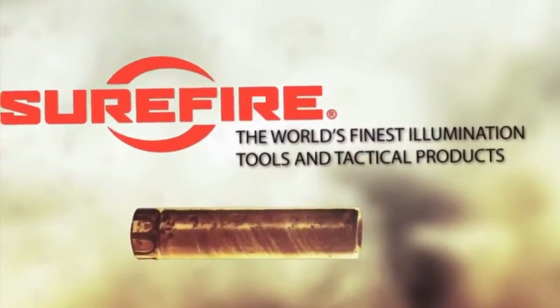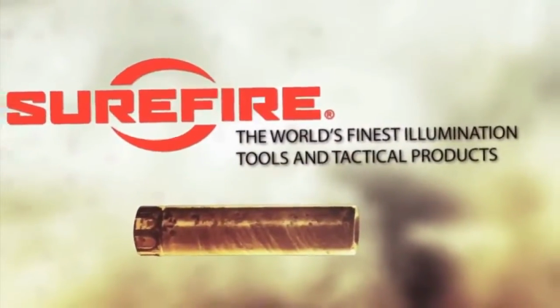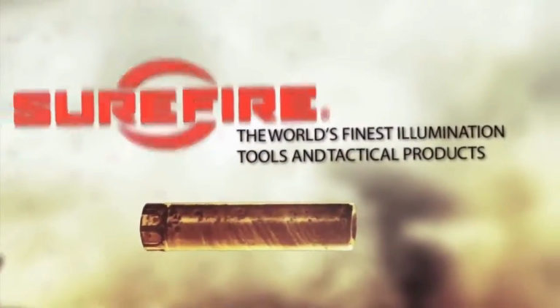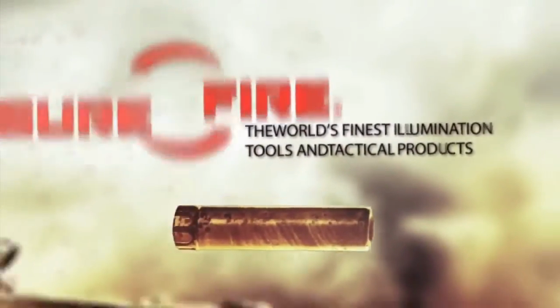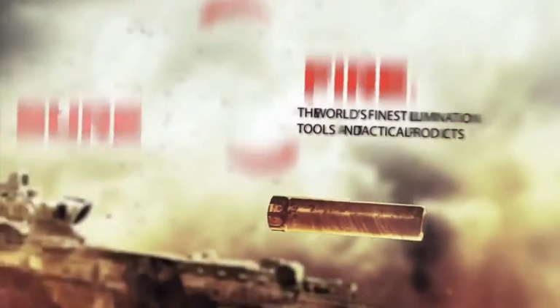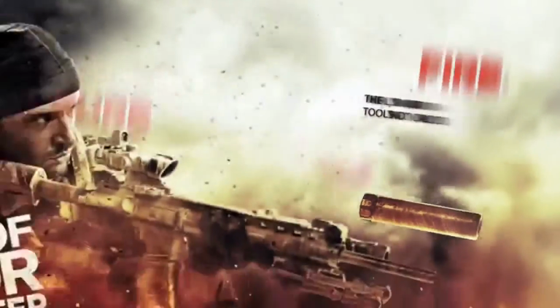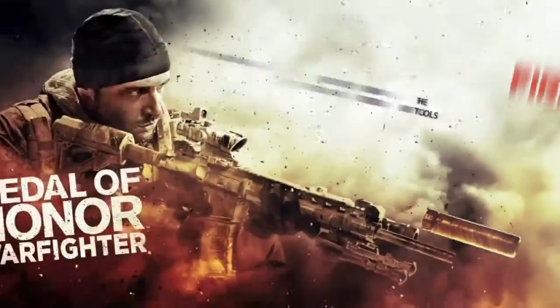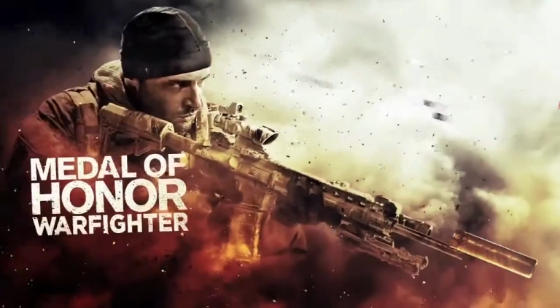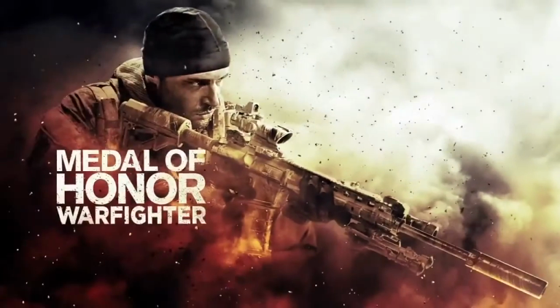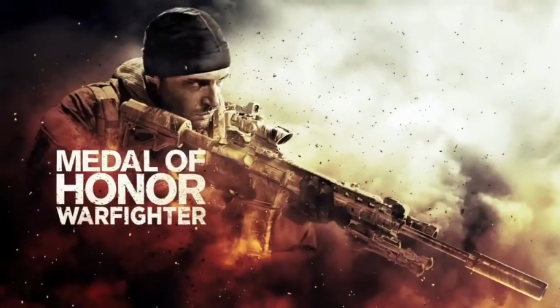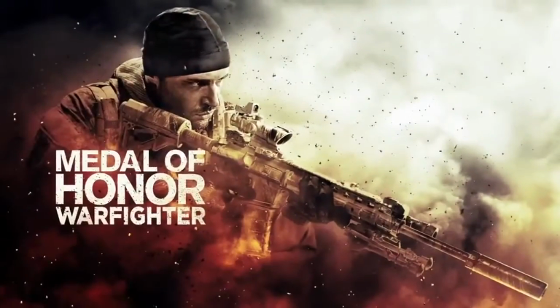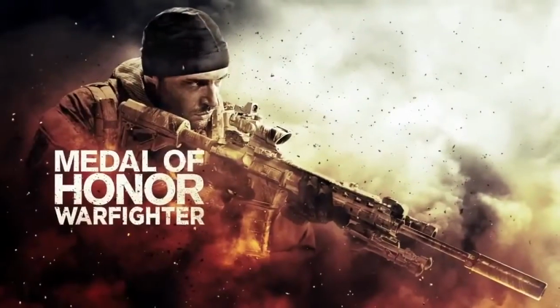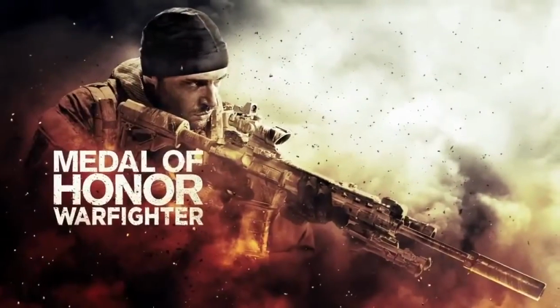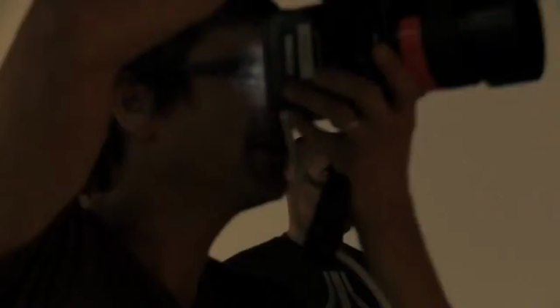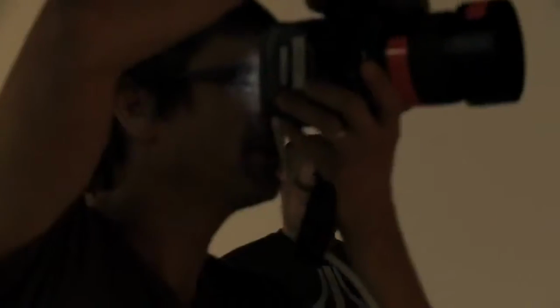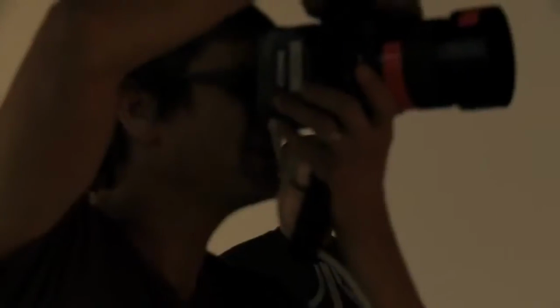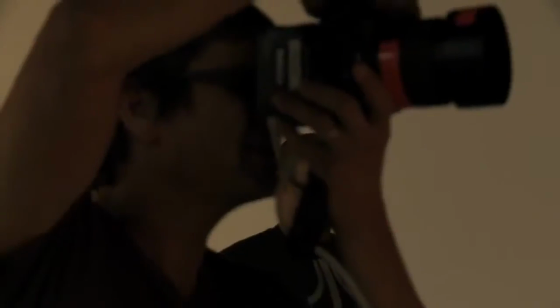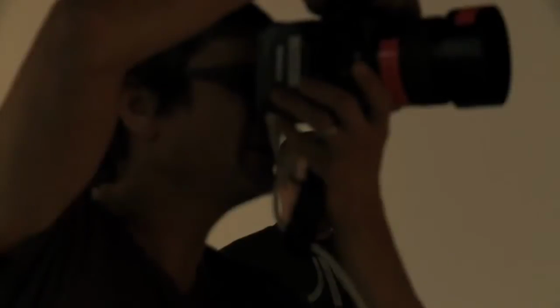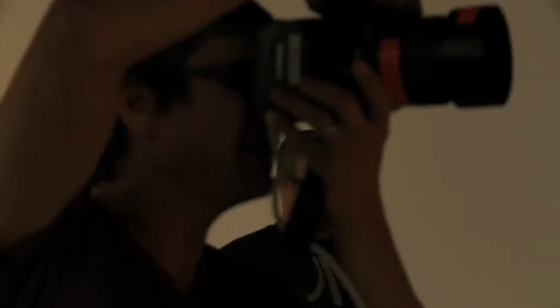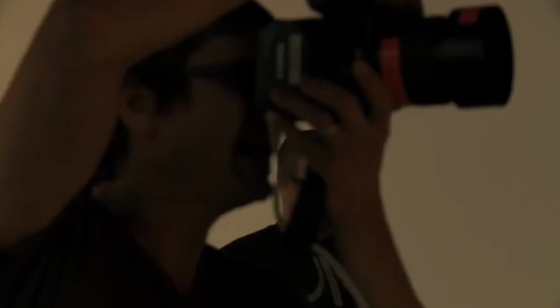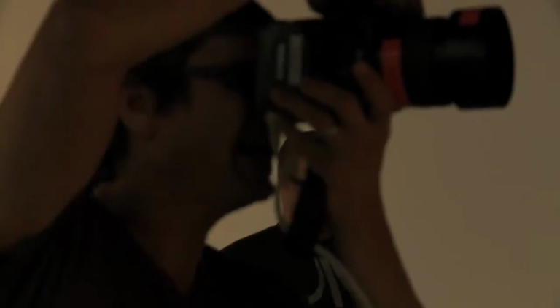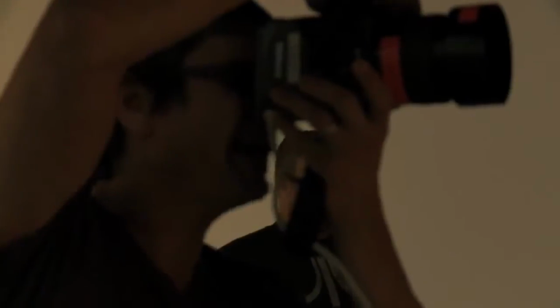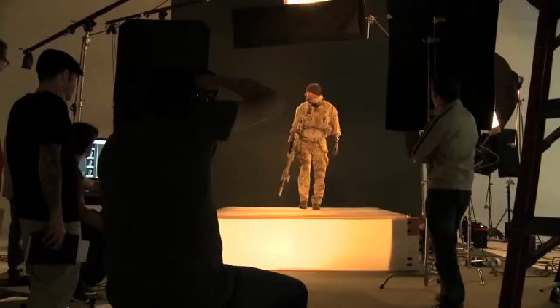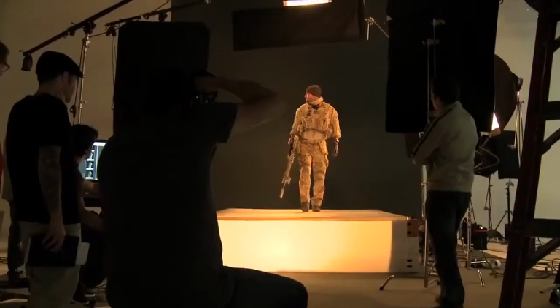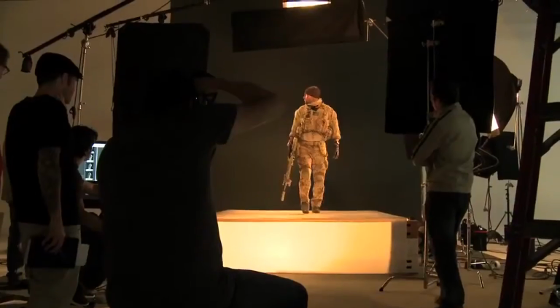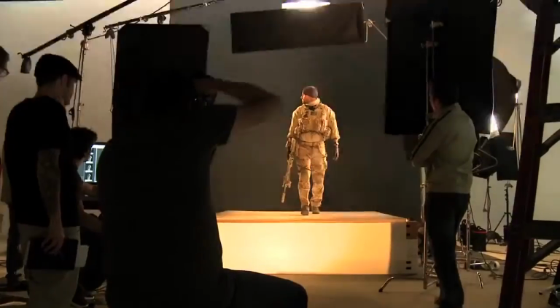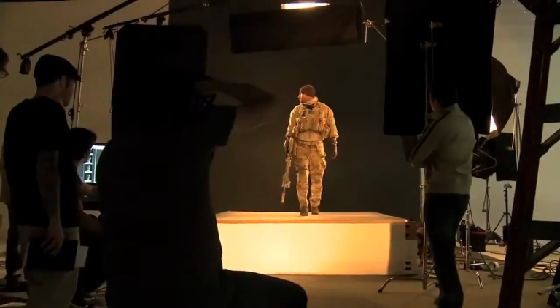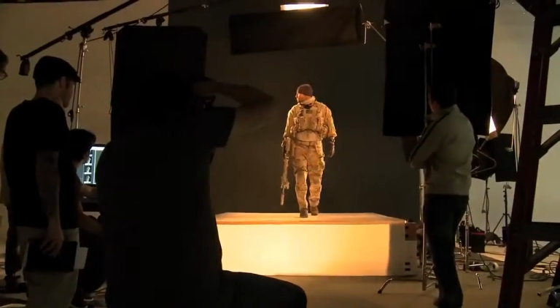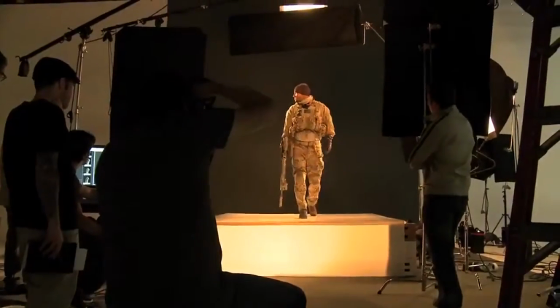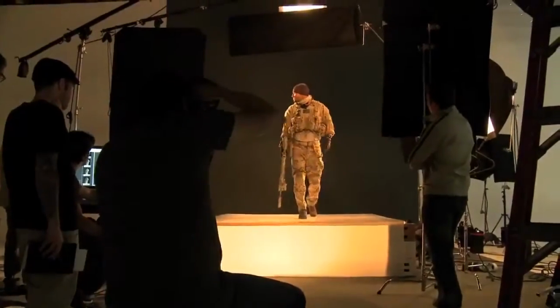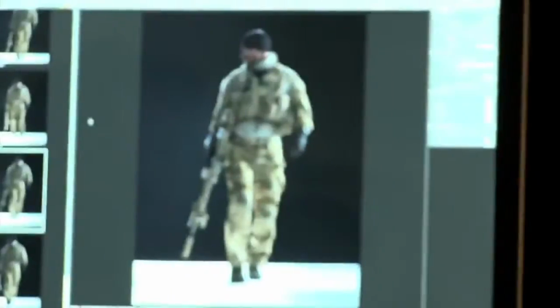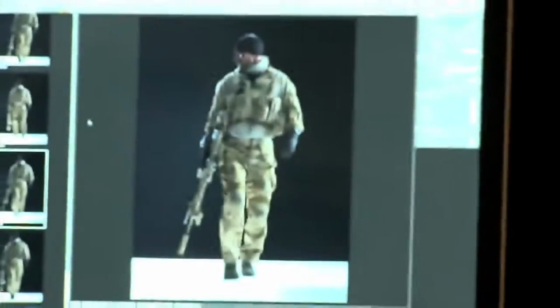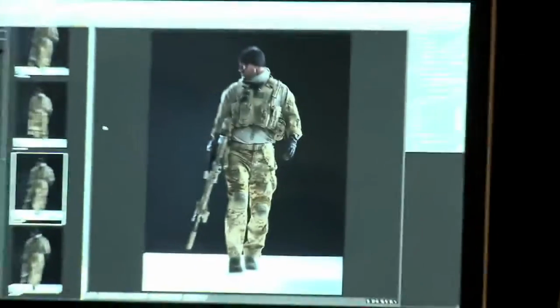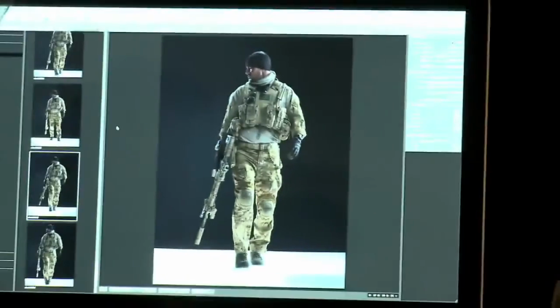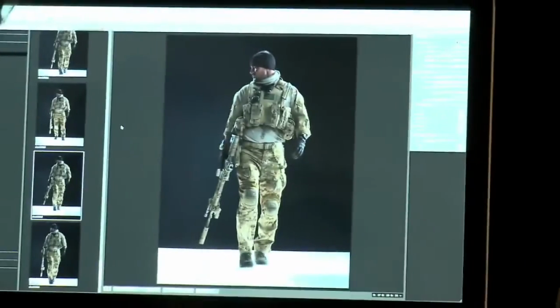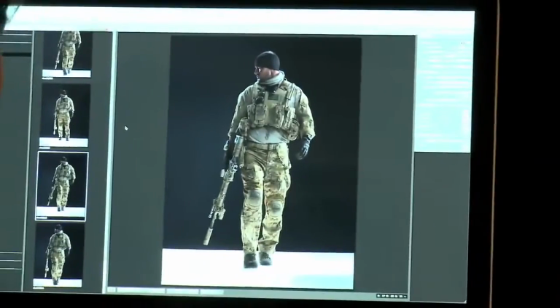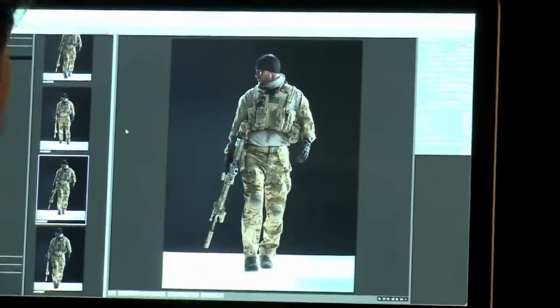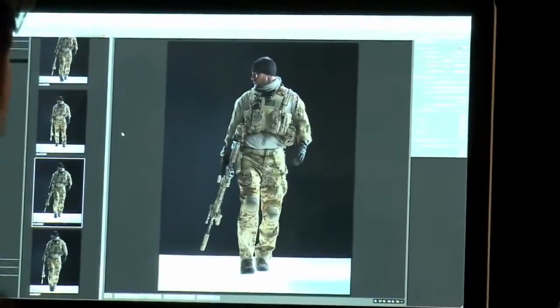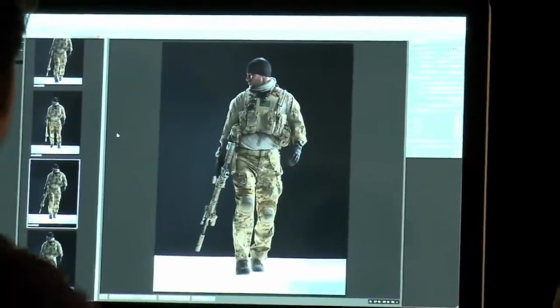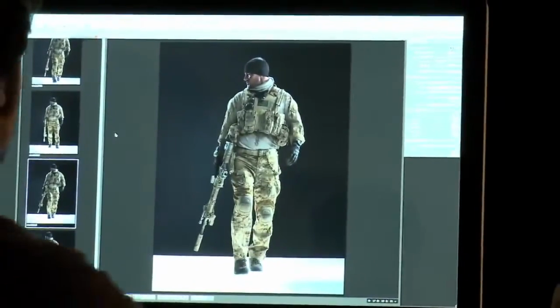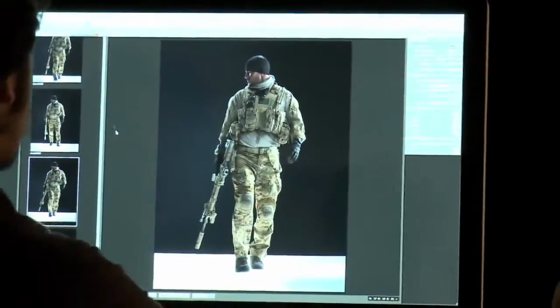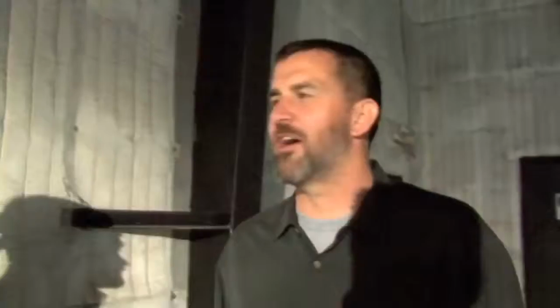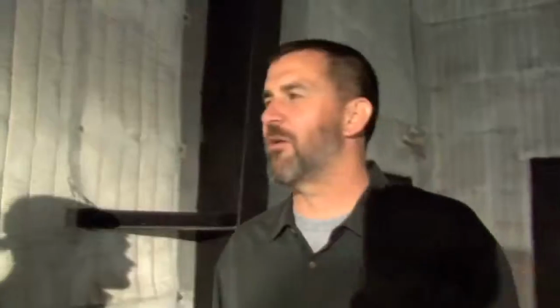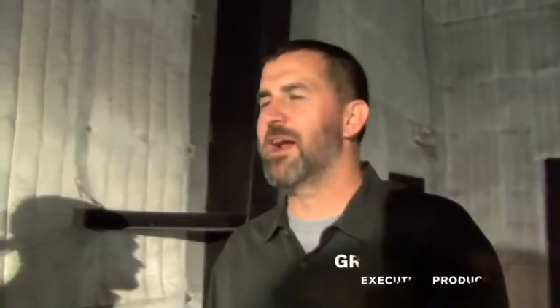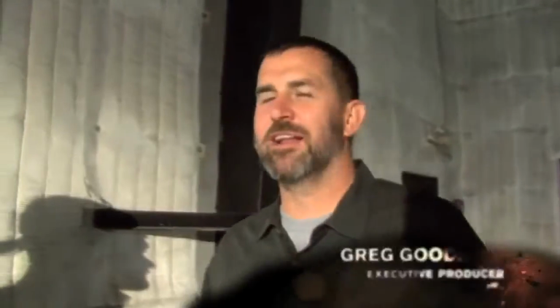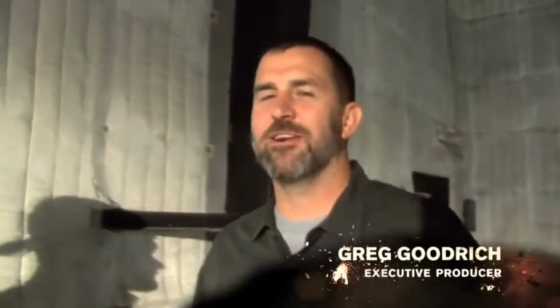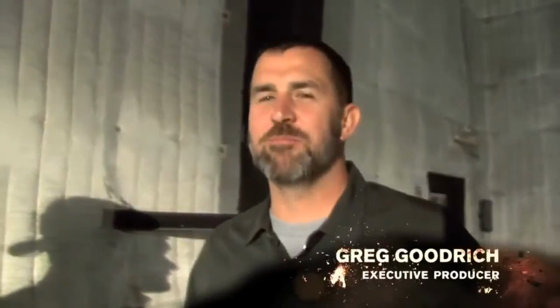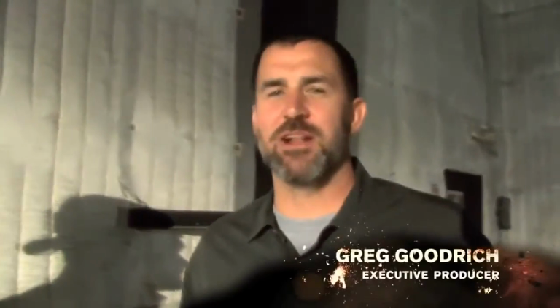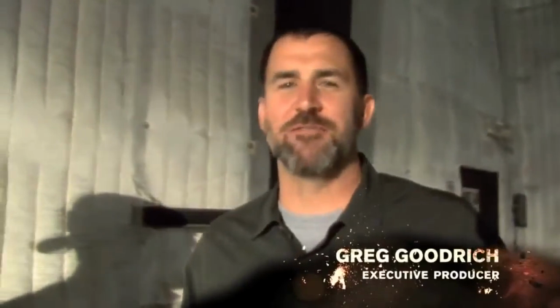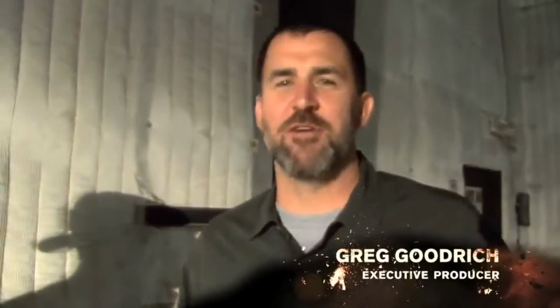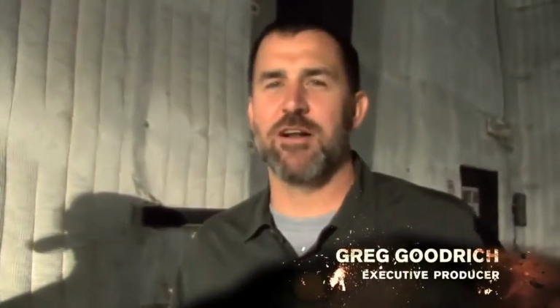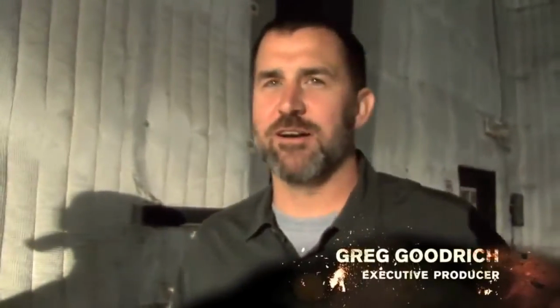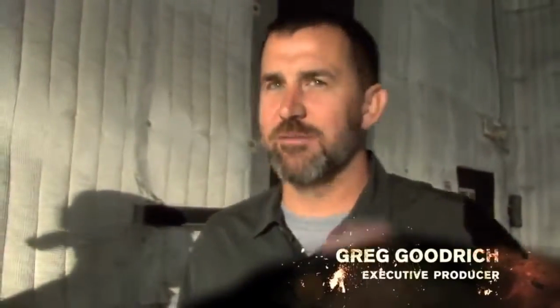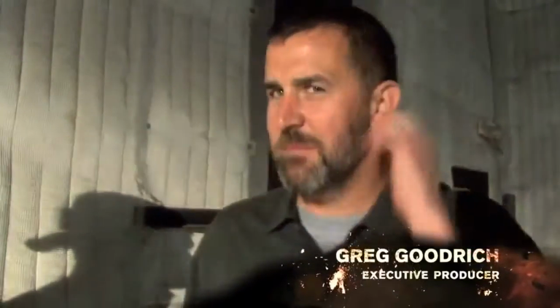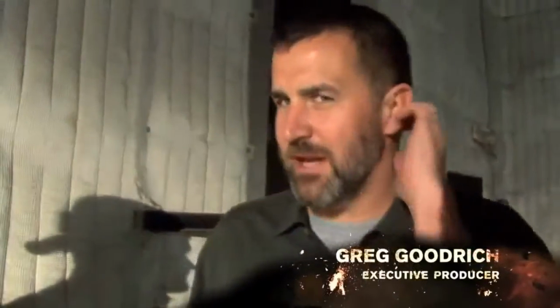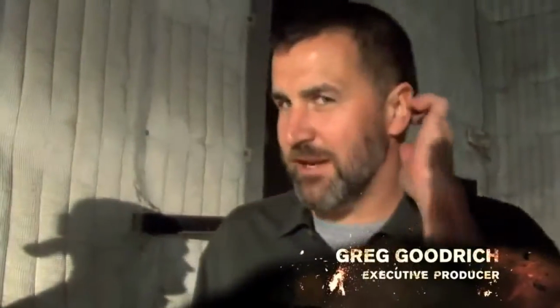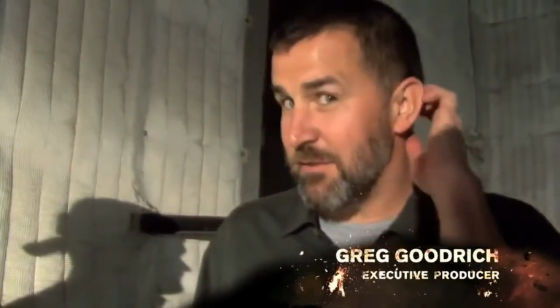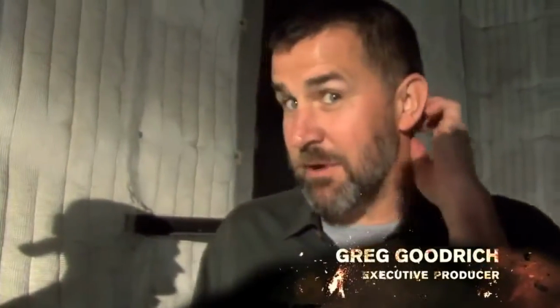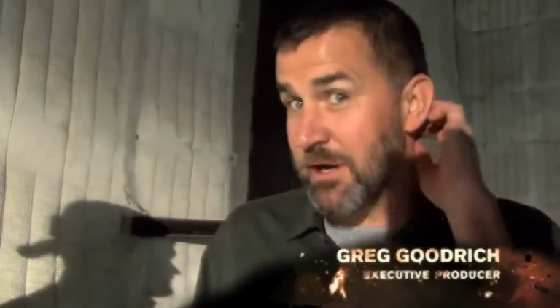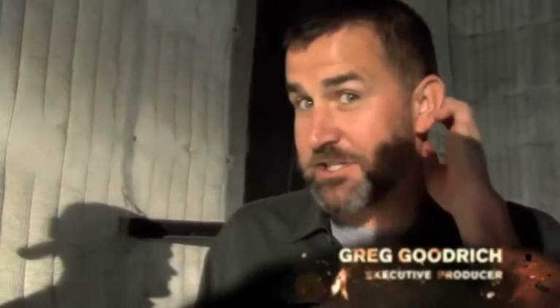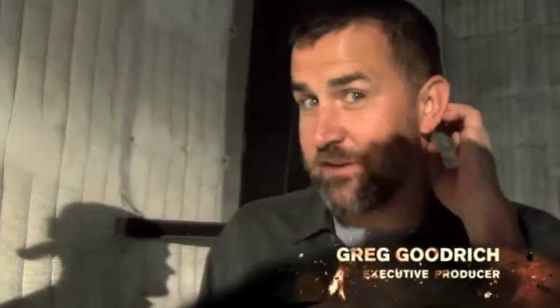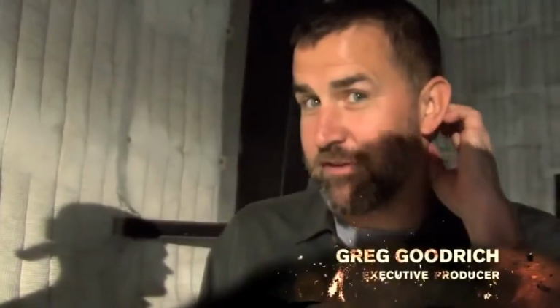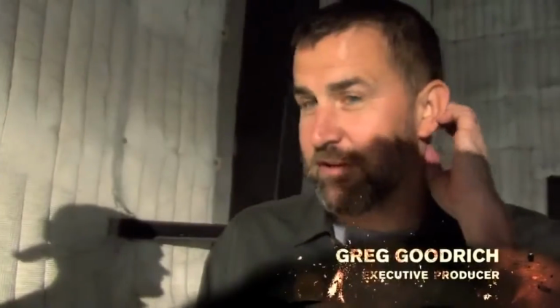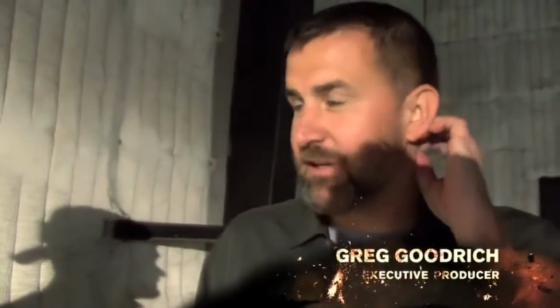Come back, come back, this way, just a touch, and action. Good. All right, here at Medal of Honor, making of the box cover.